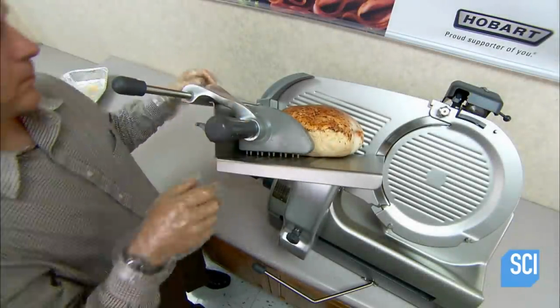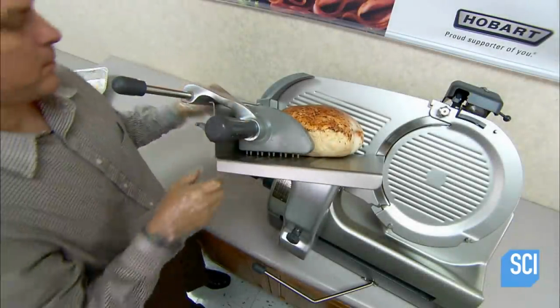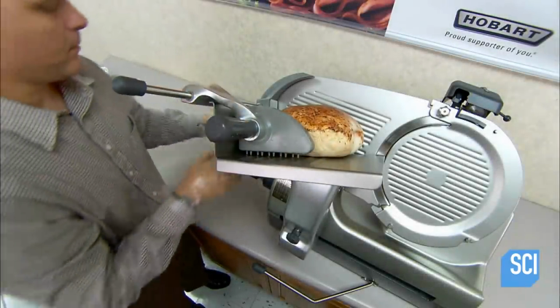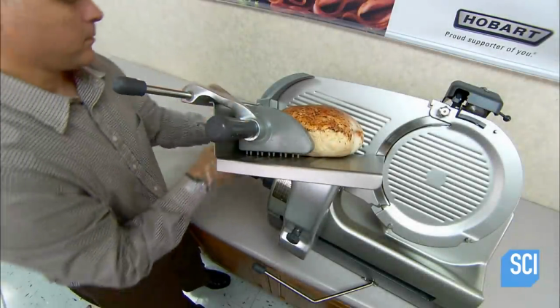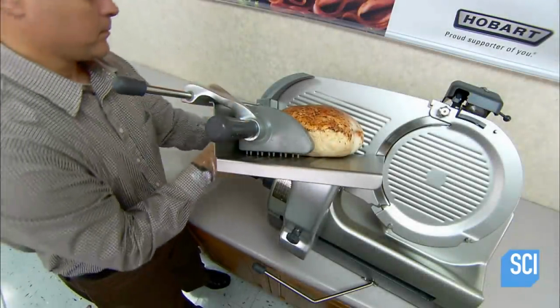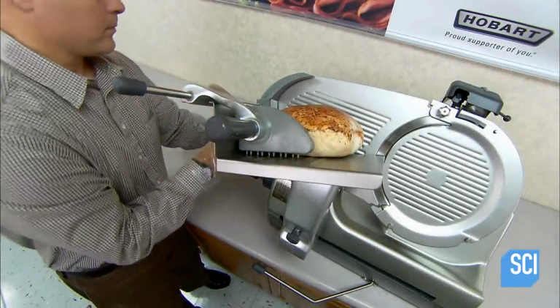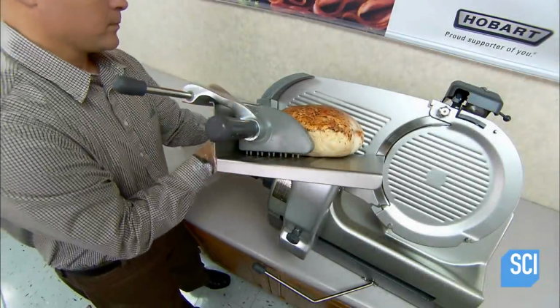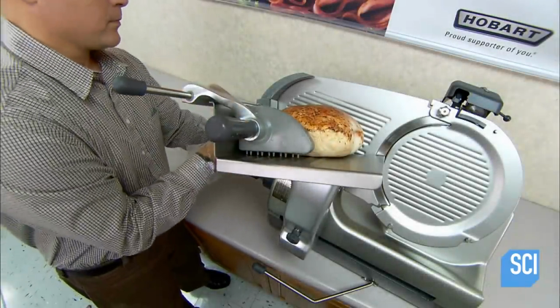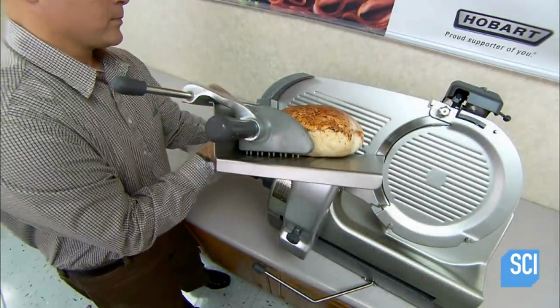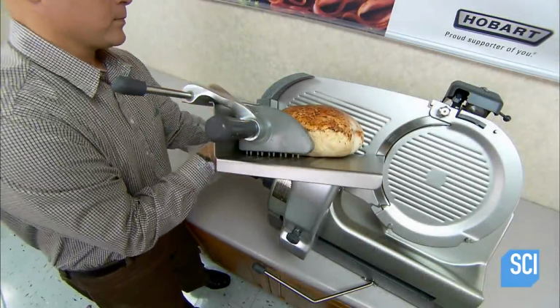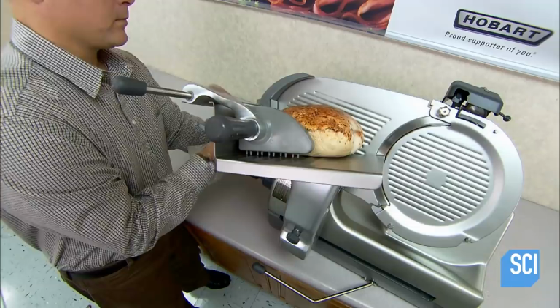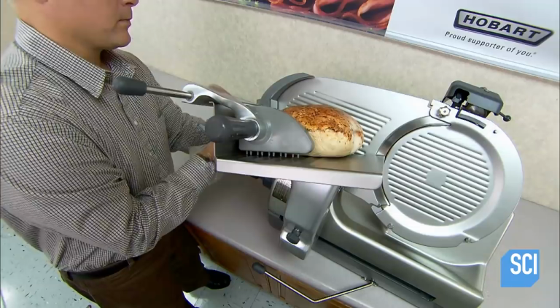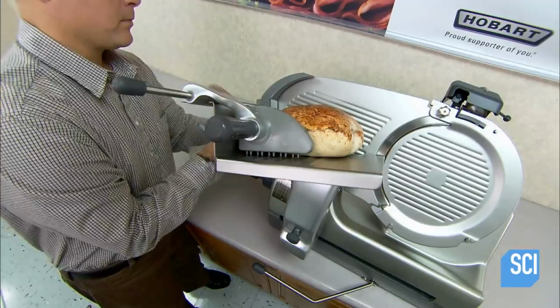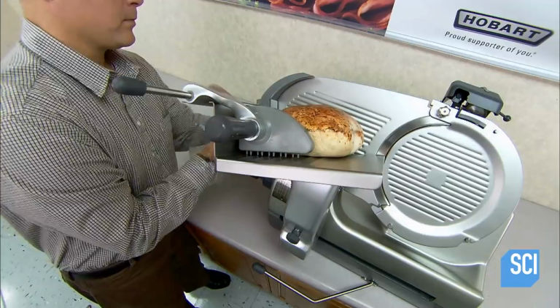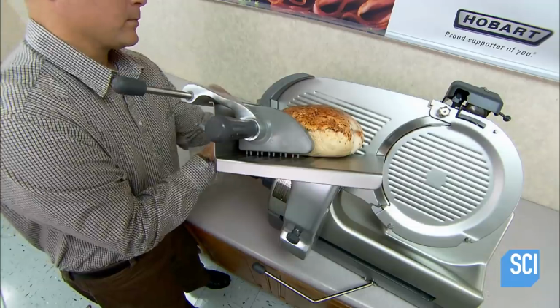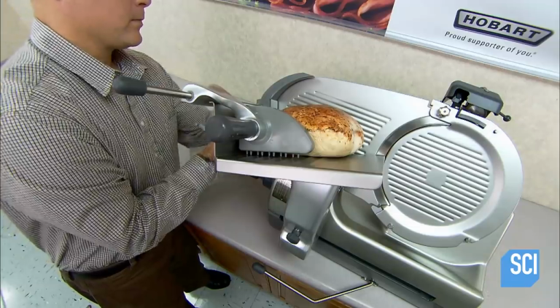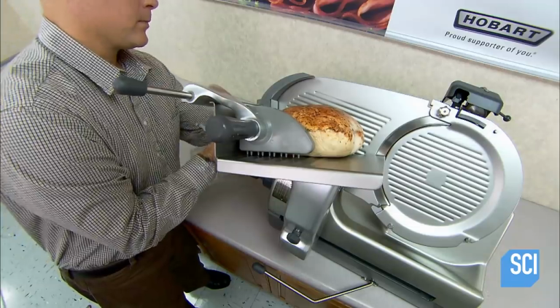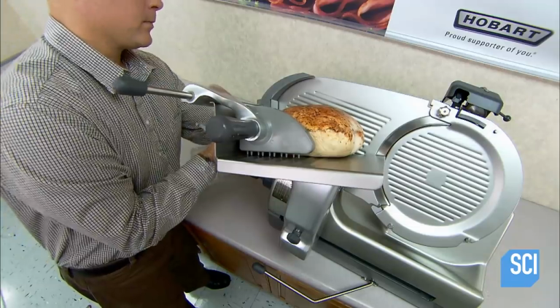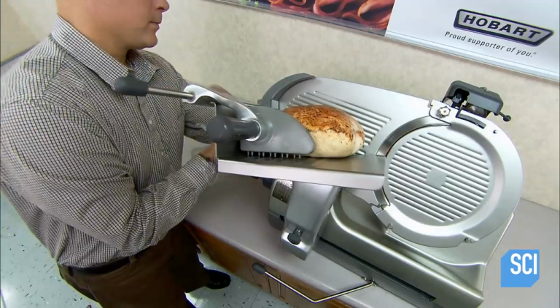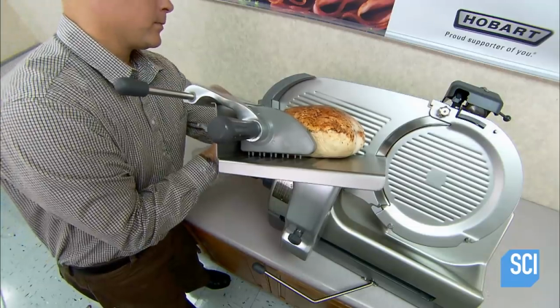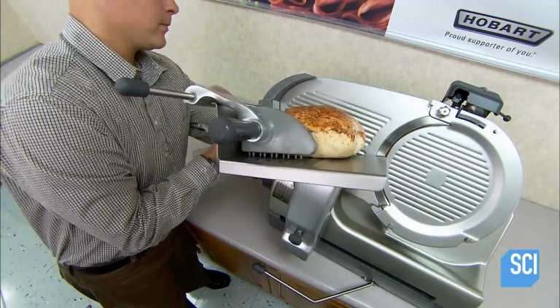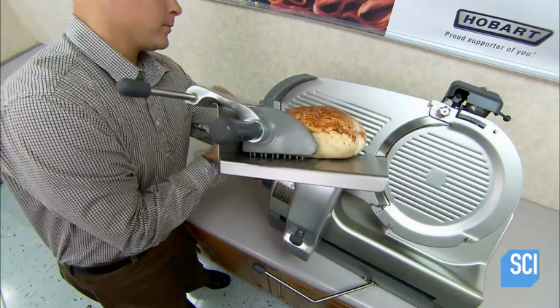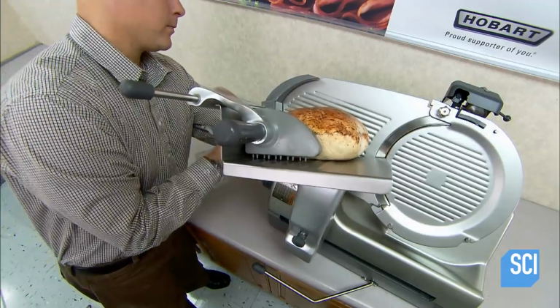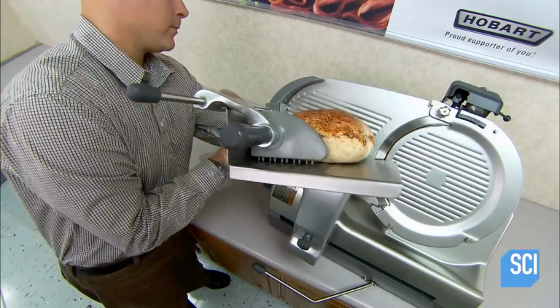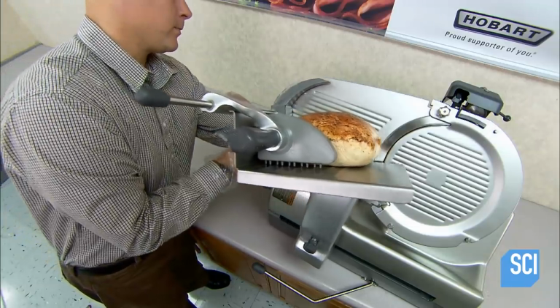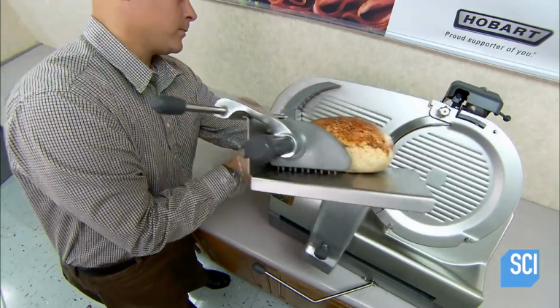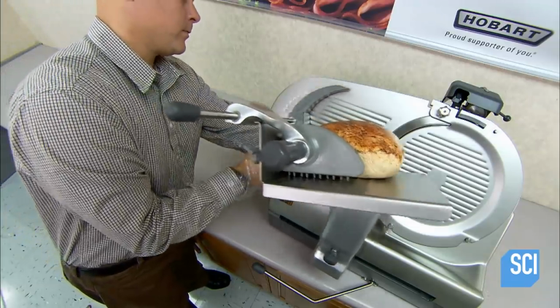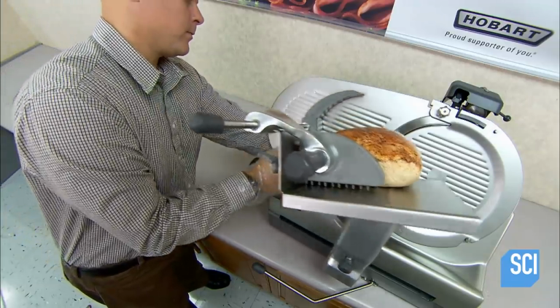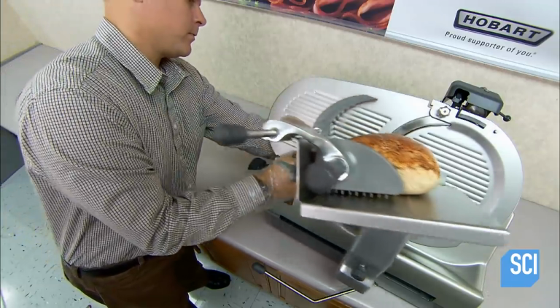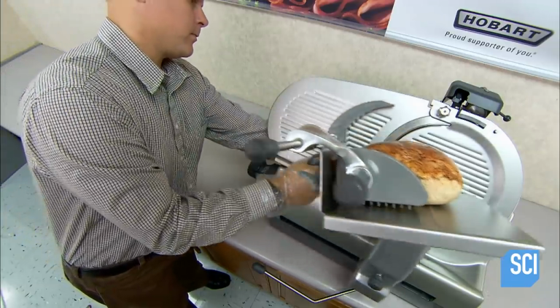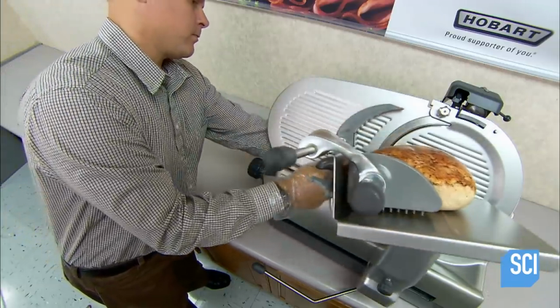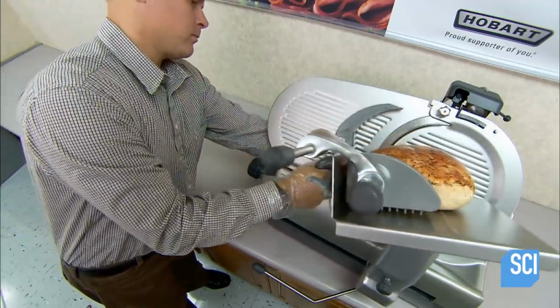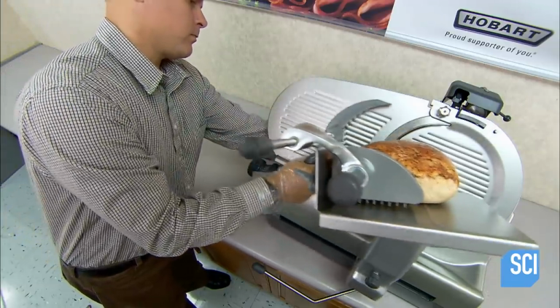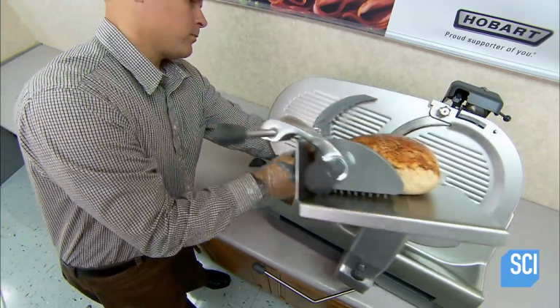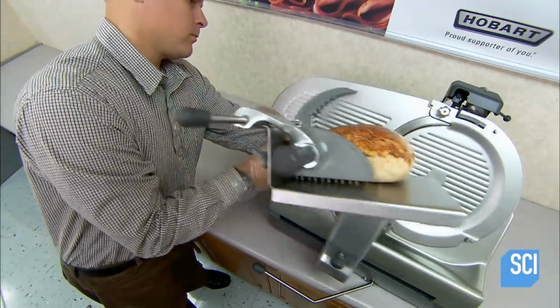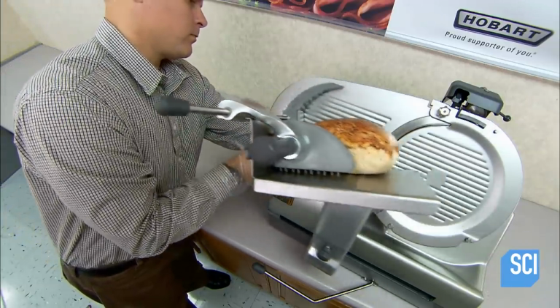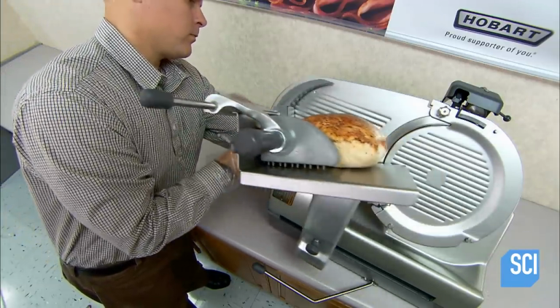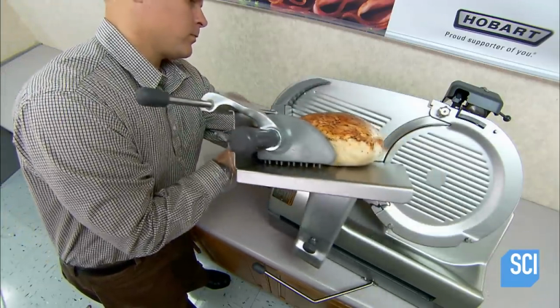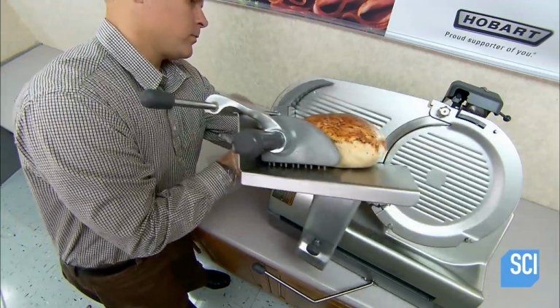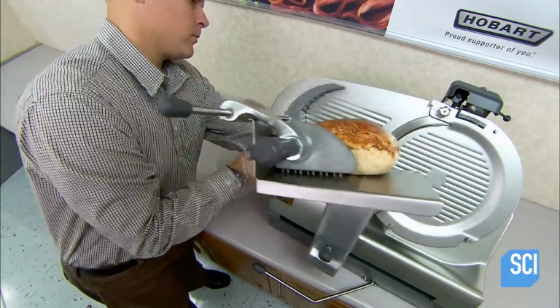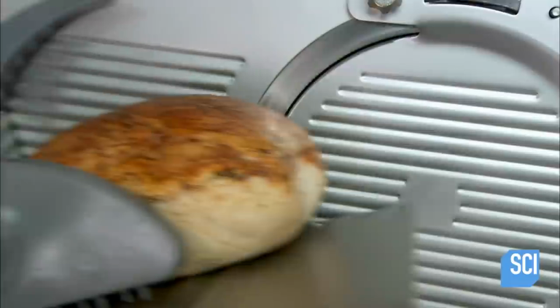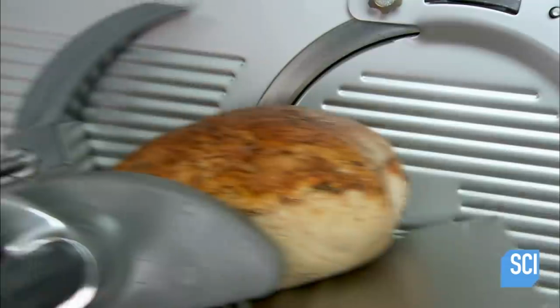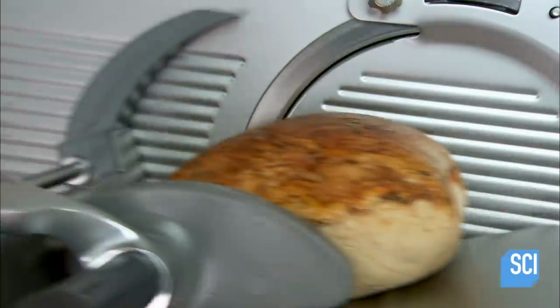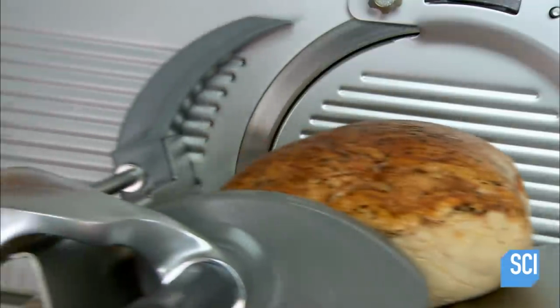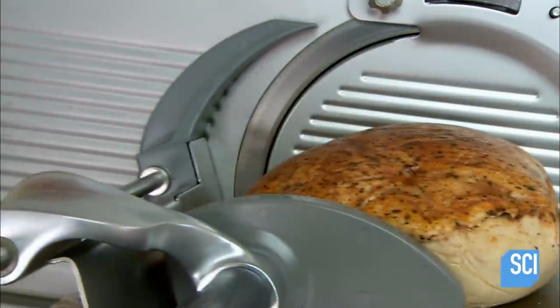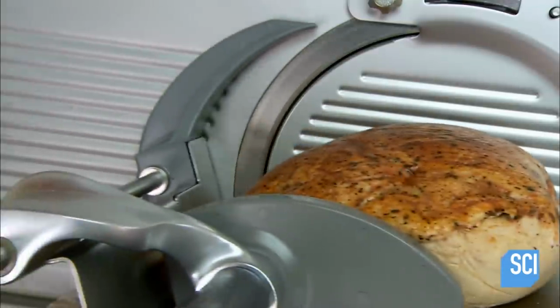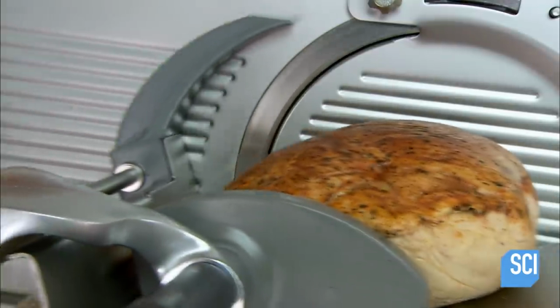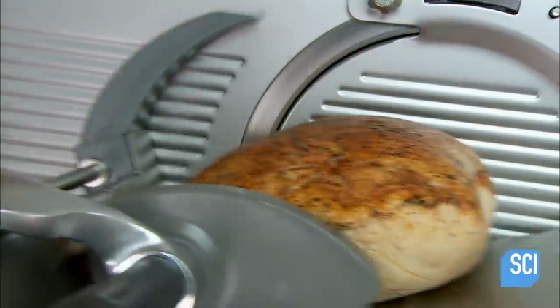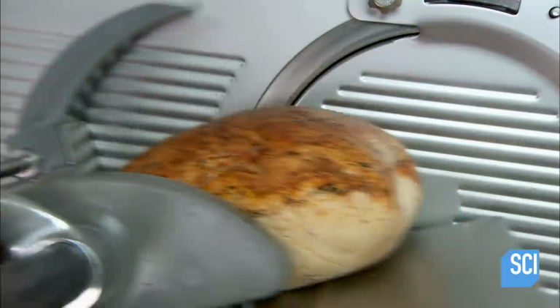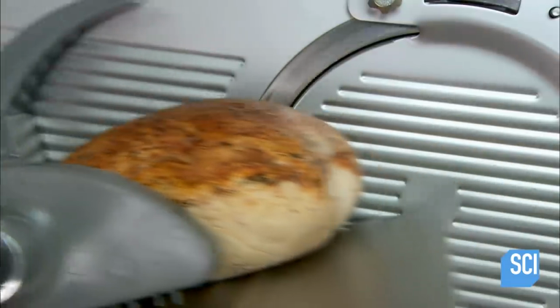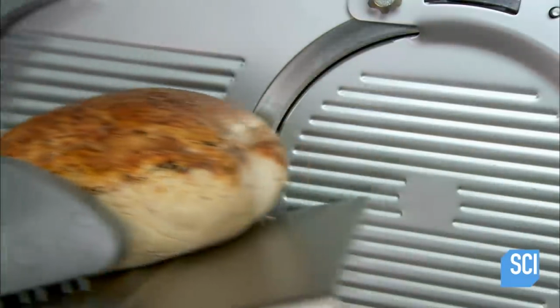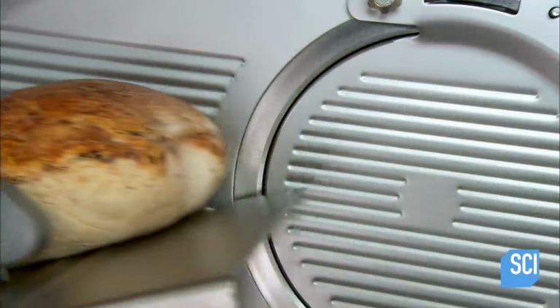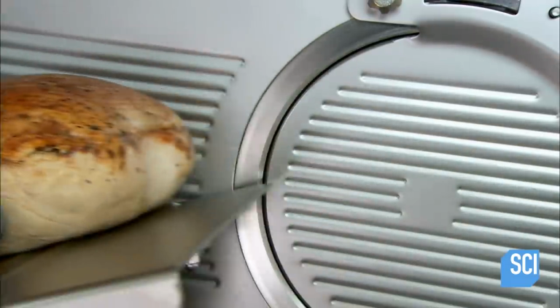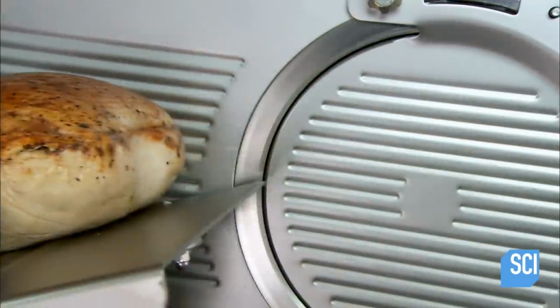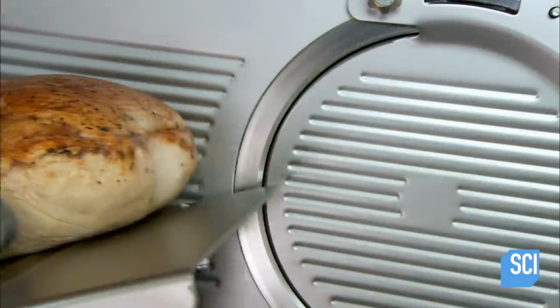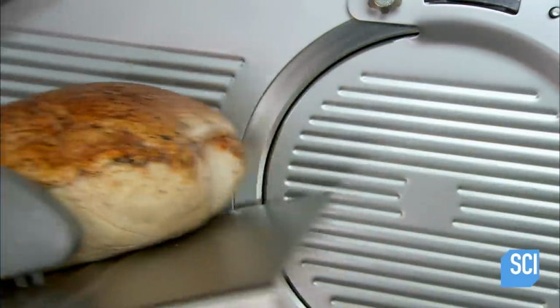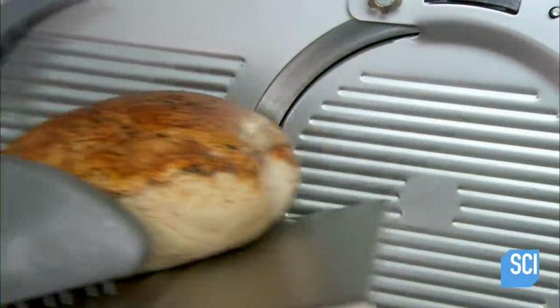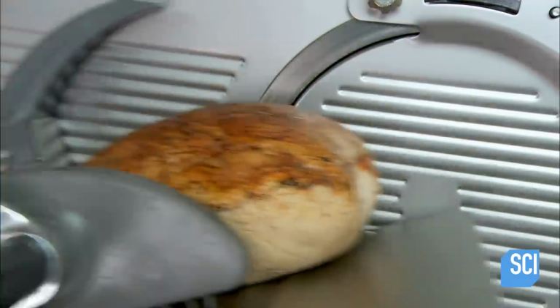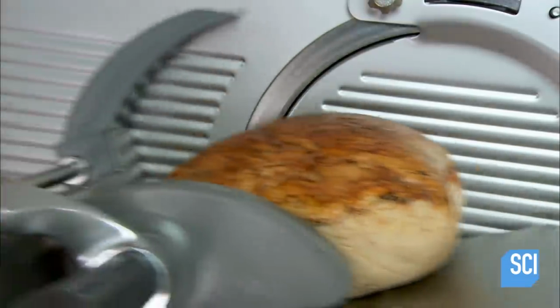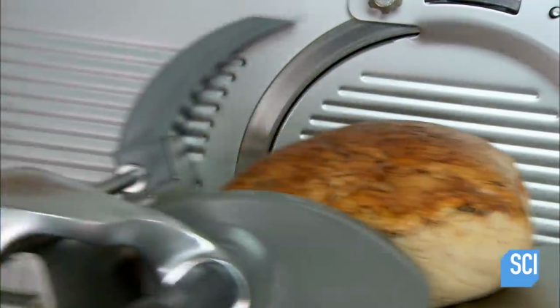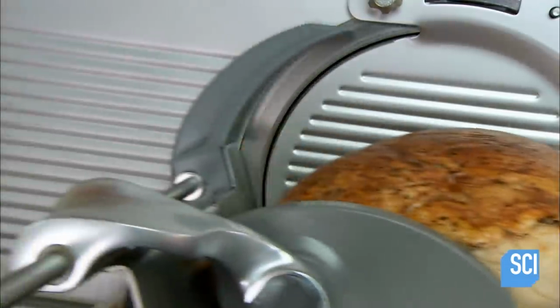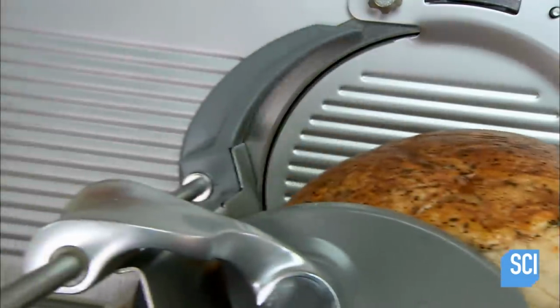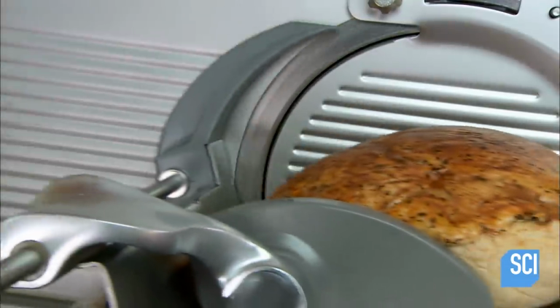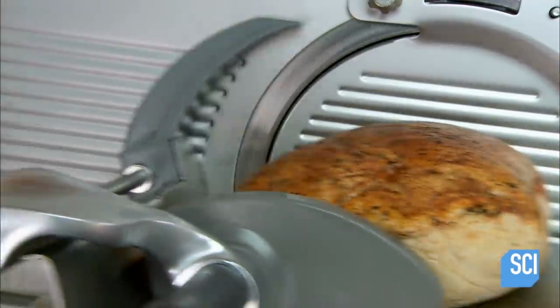The modern Deli Slicer is powered by electricity, with a manual override for the carriage that delivers food to a spinning blade.